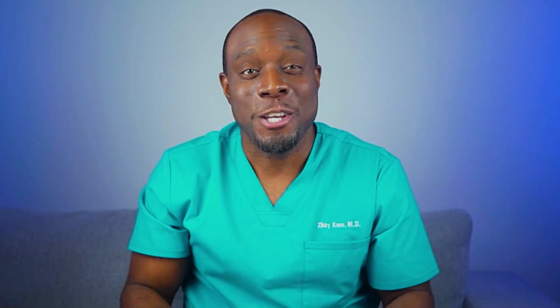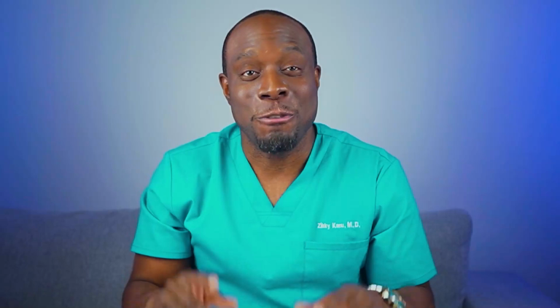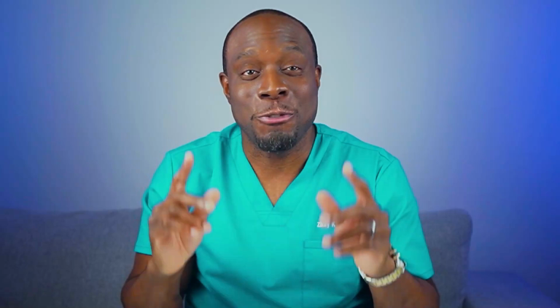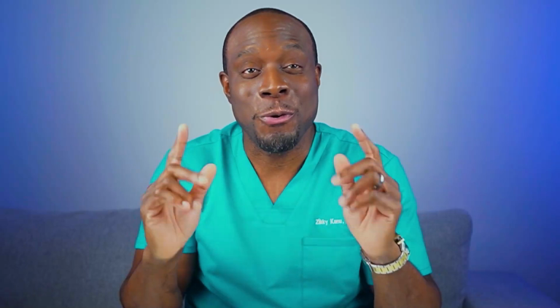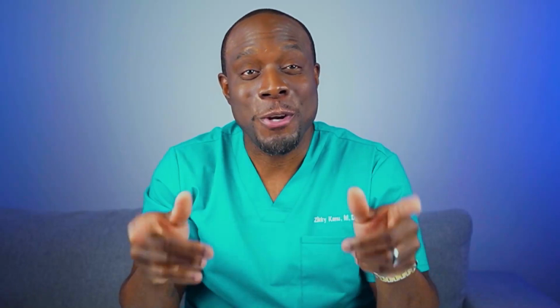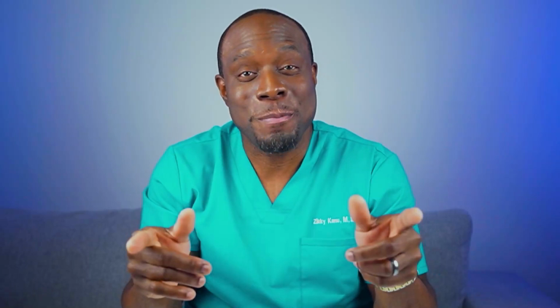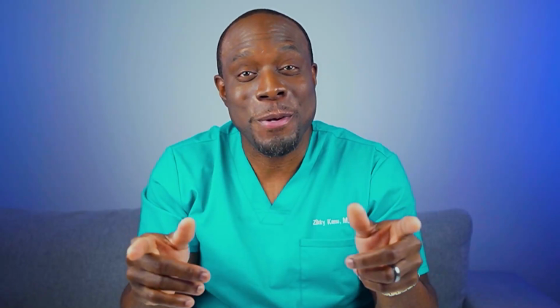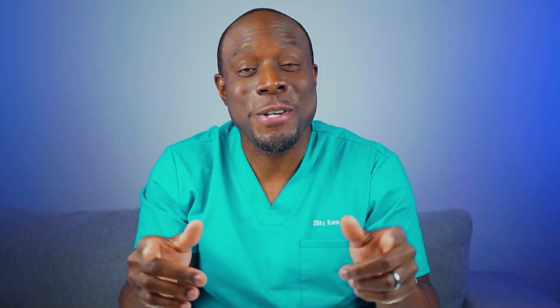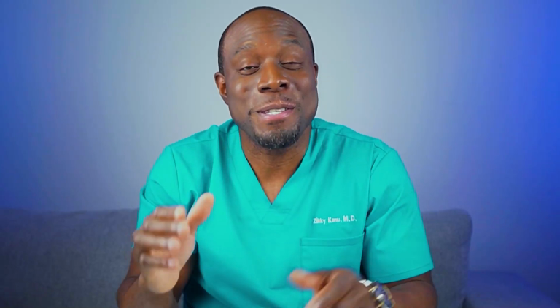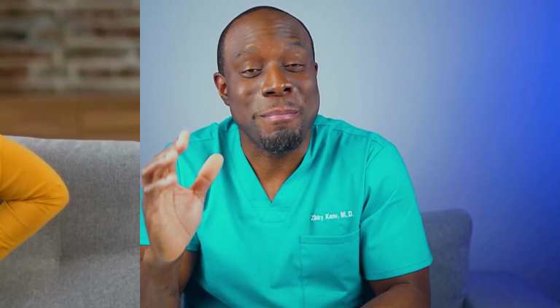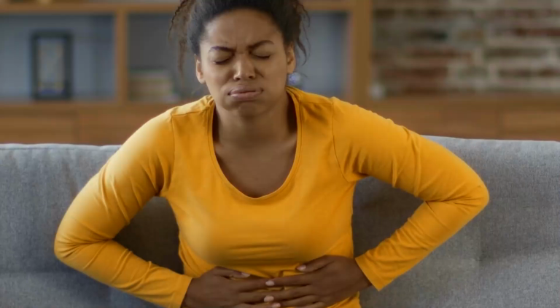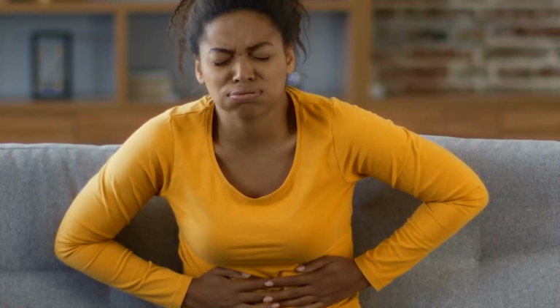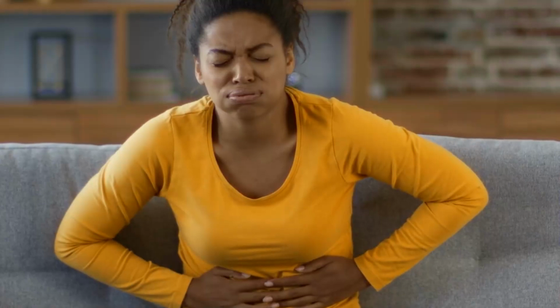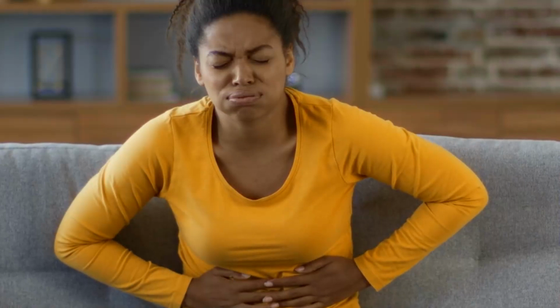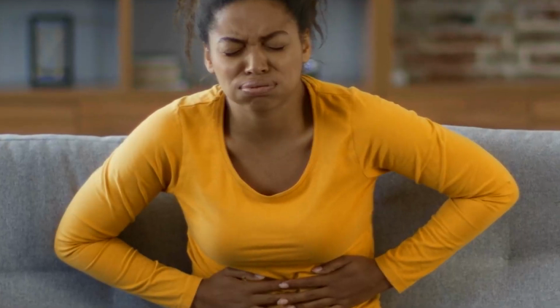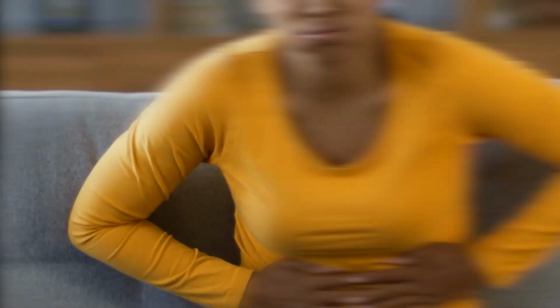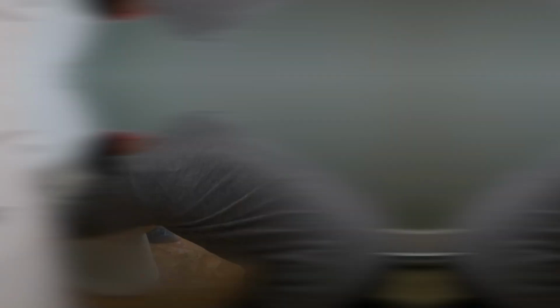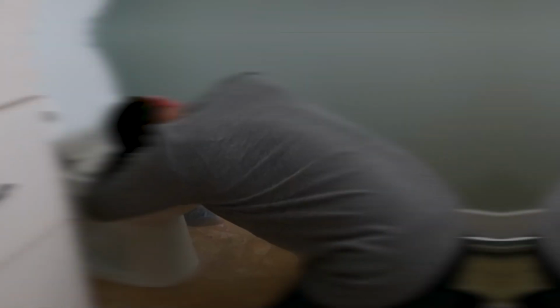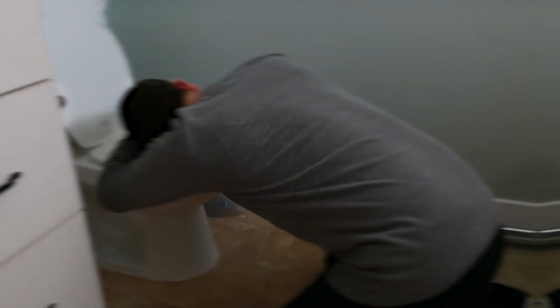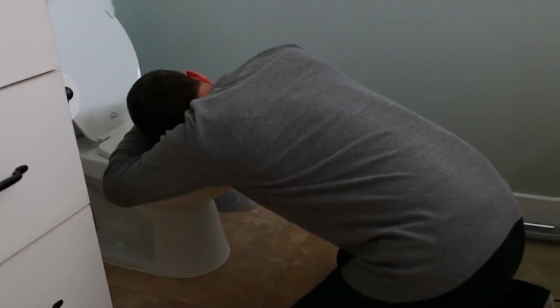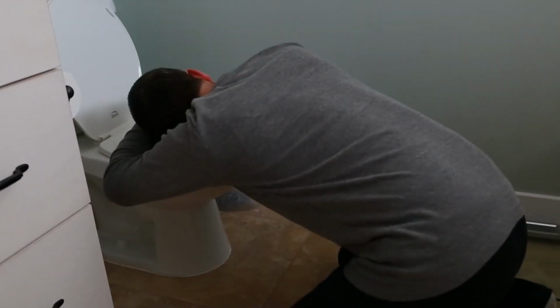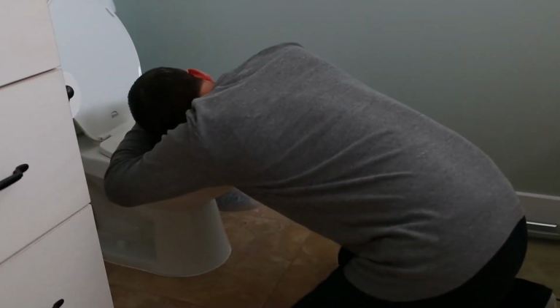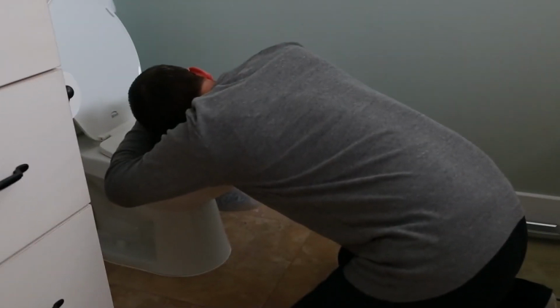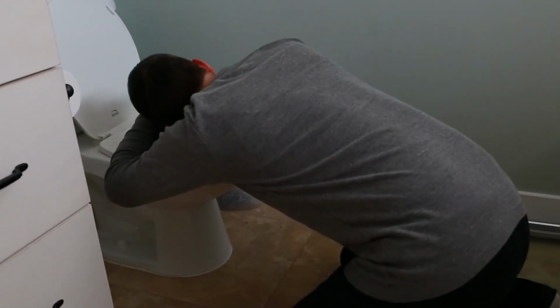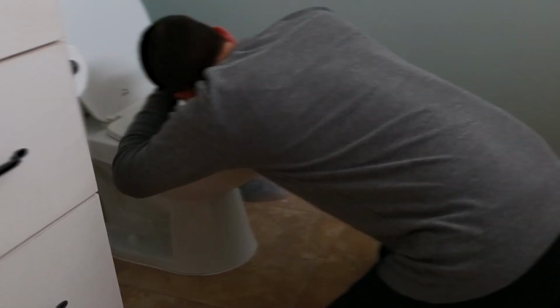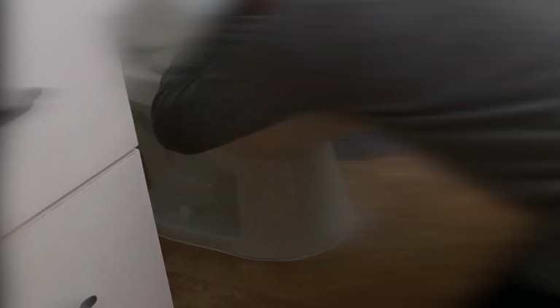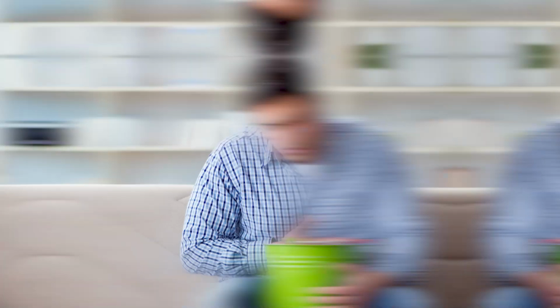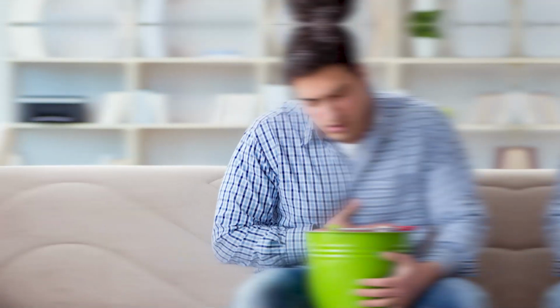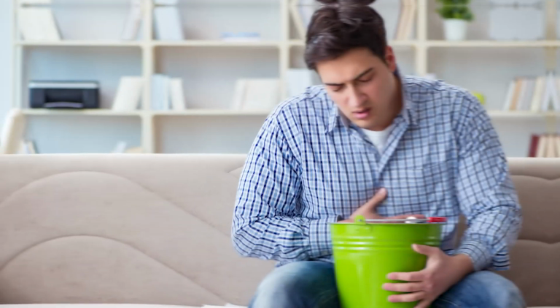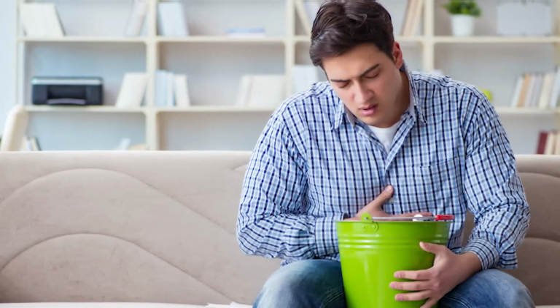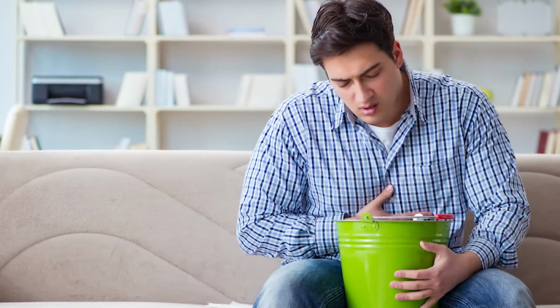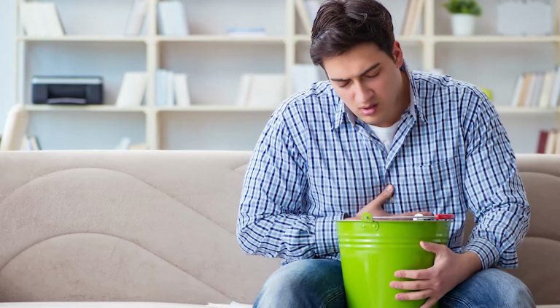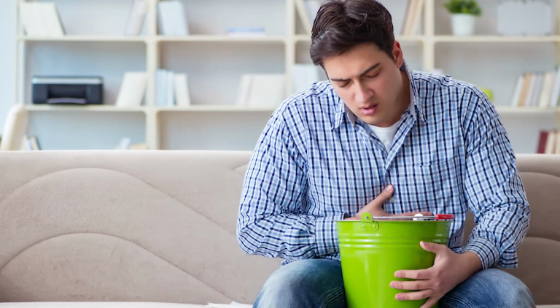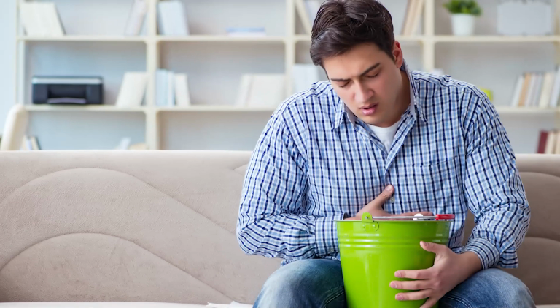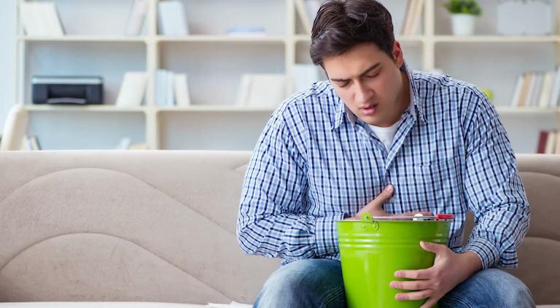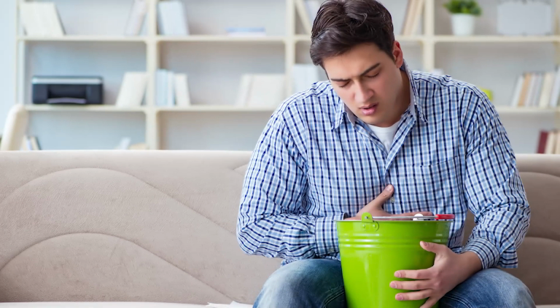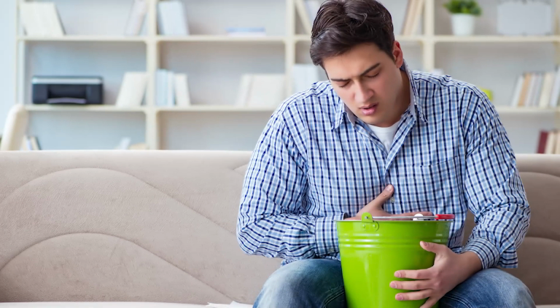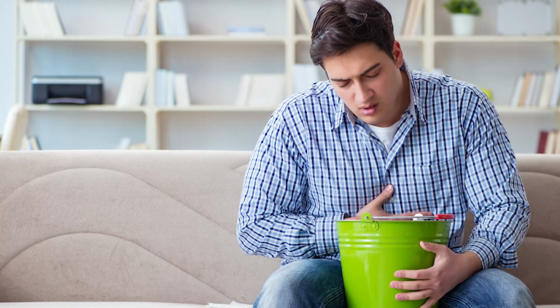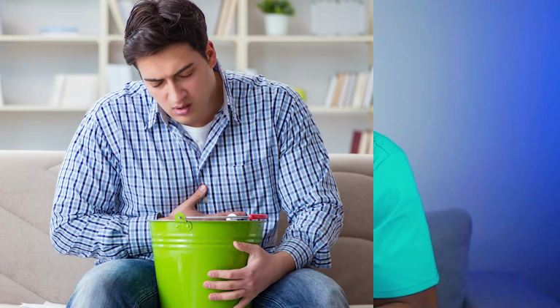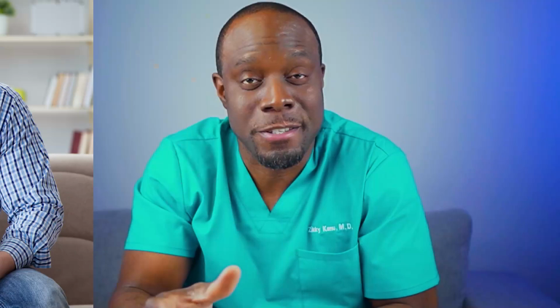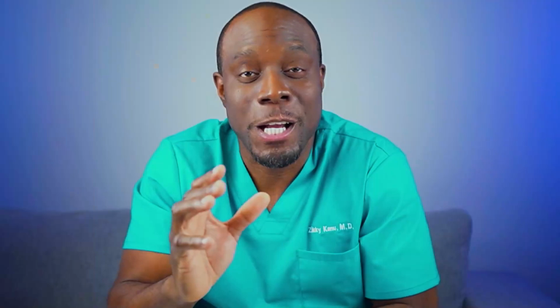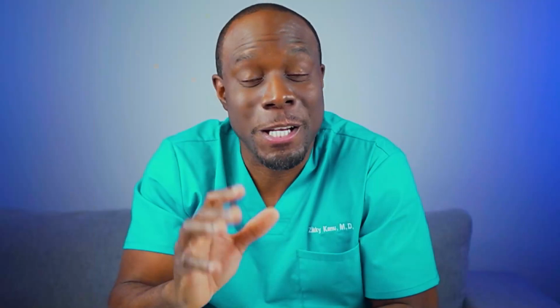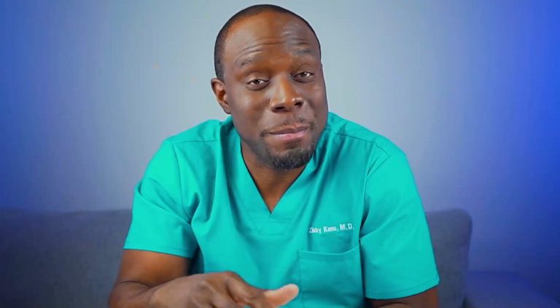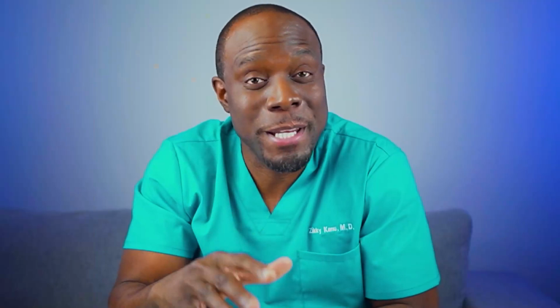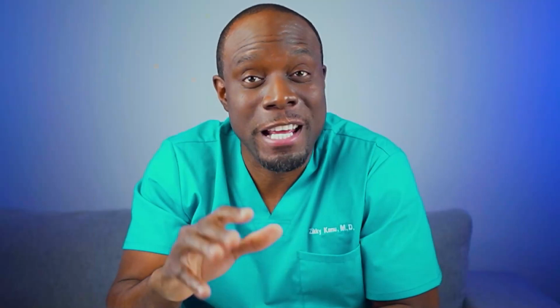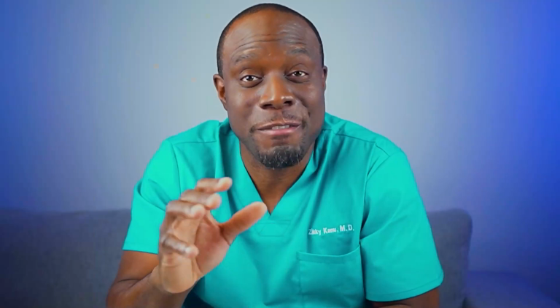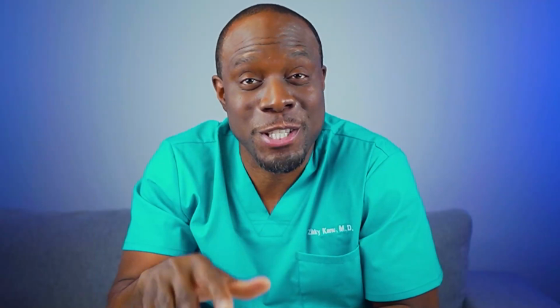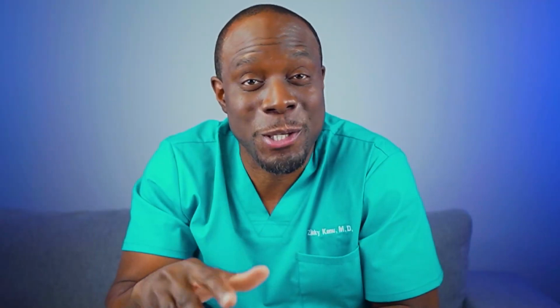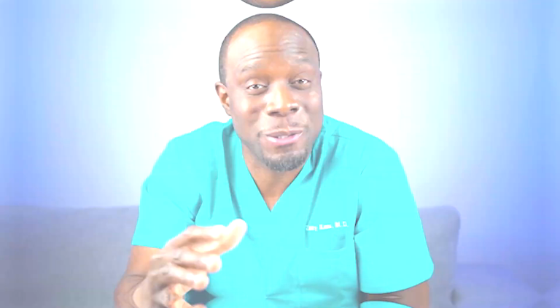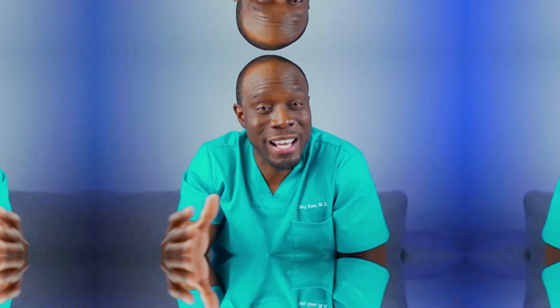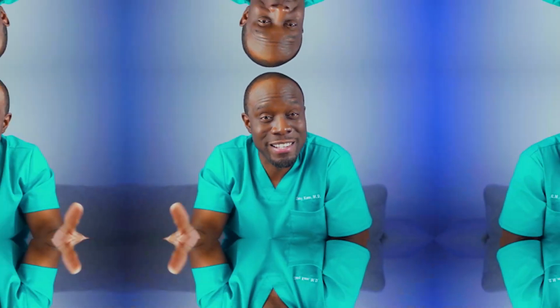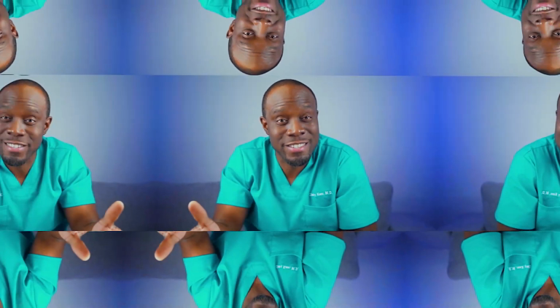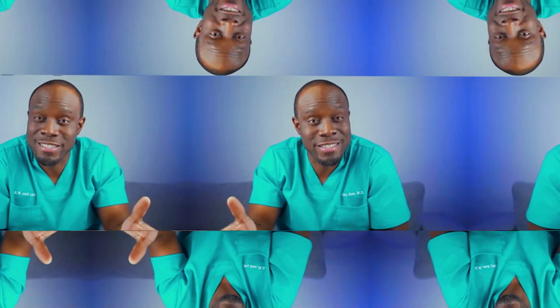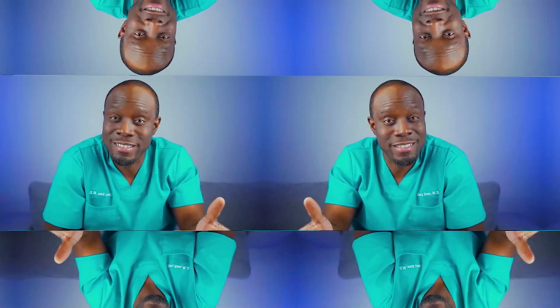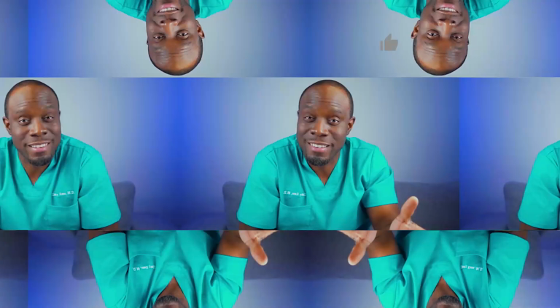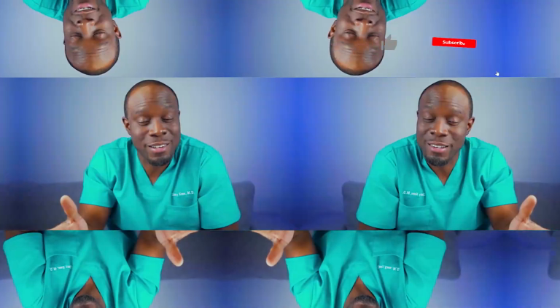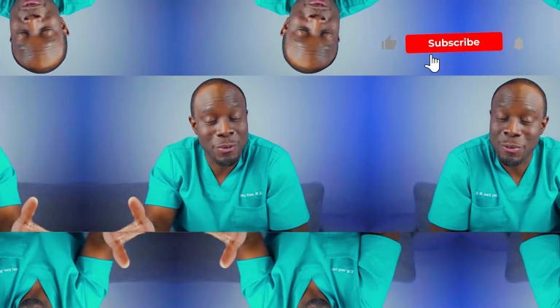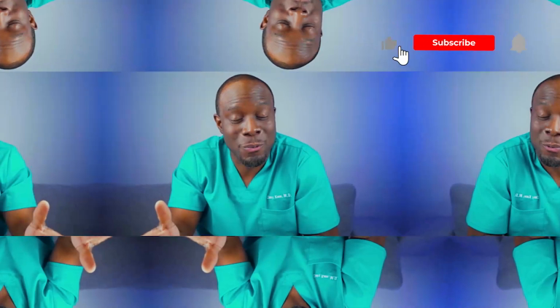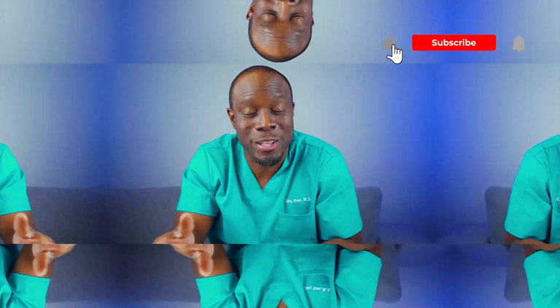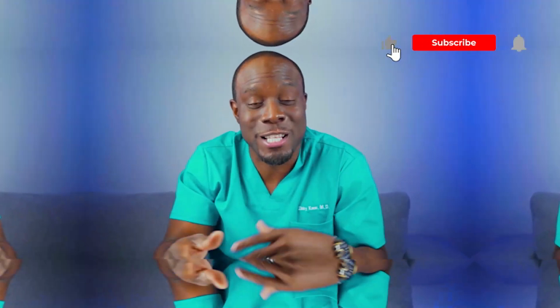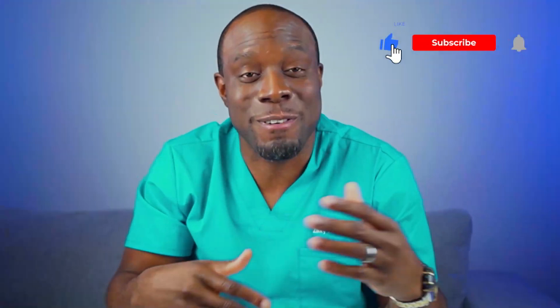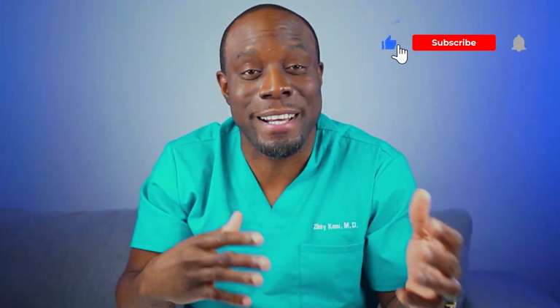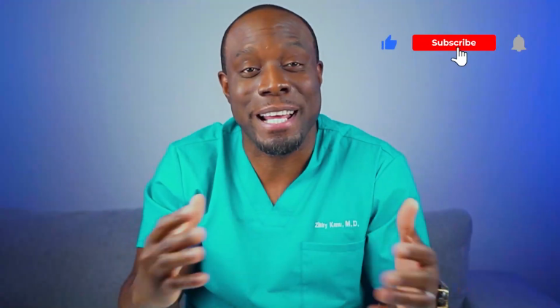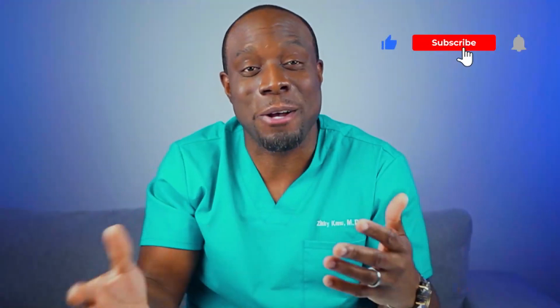If you're experiencing belly pain, nausea, diarrhea, or constipation, could it be diverticulitis? Well, let's find out.